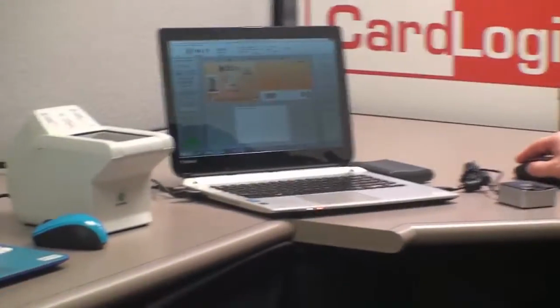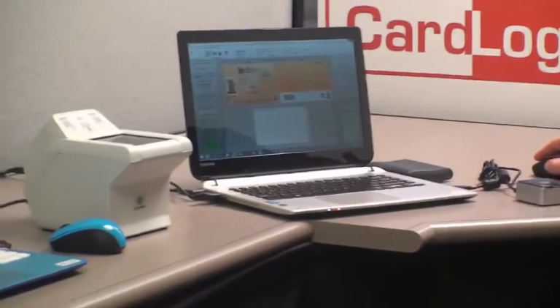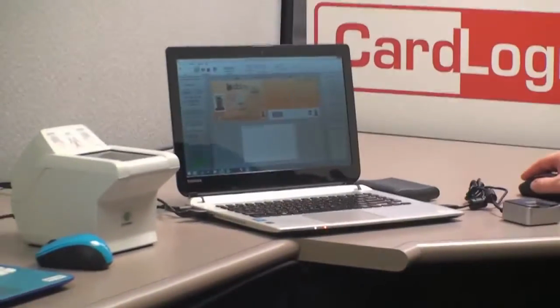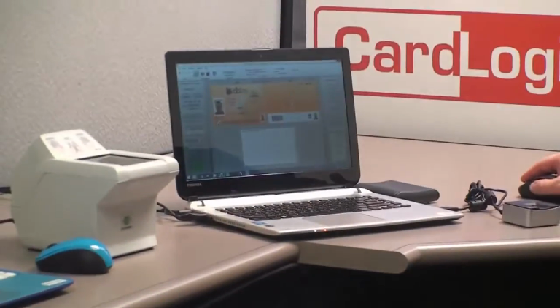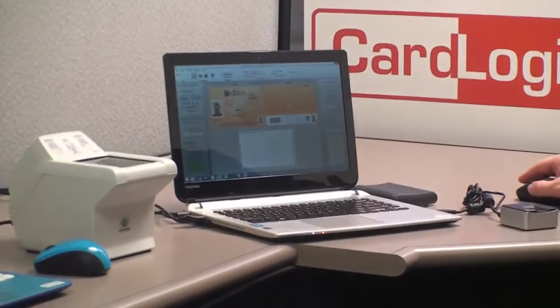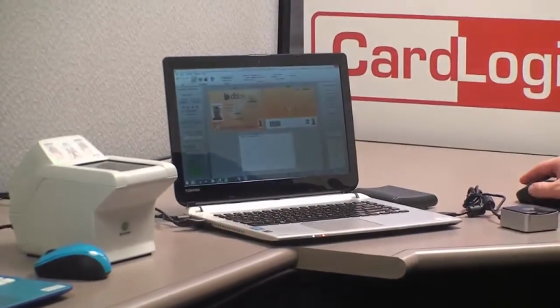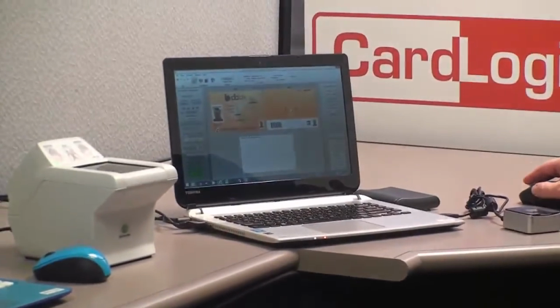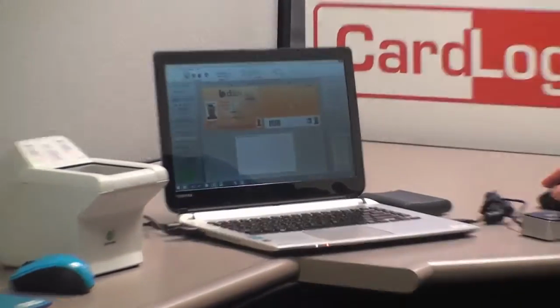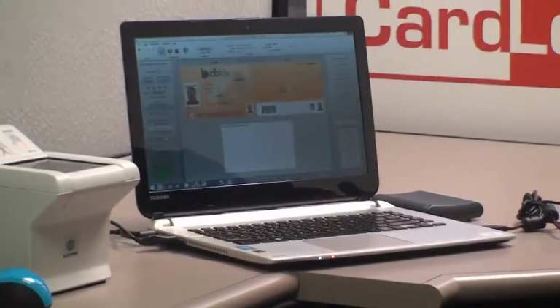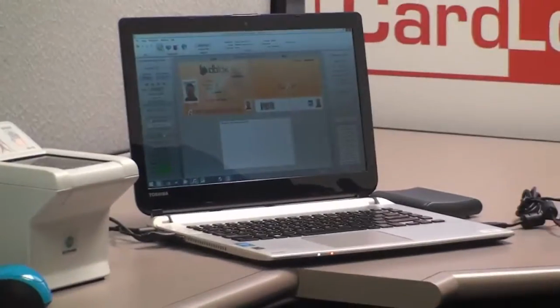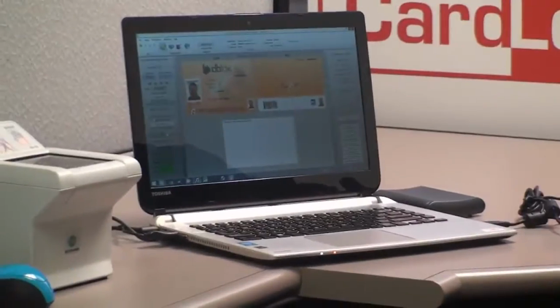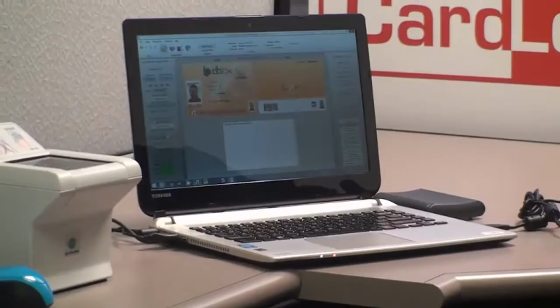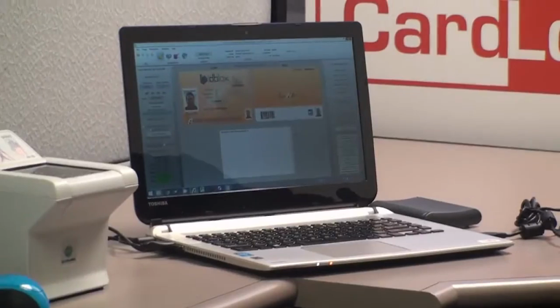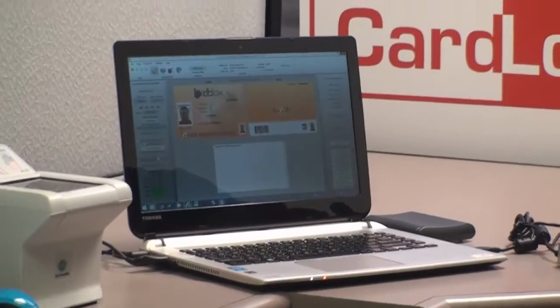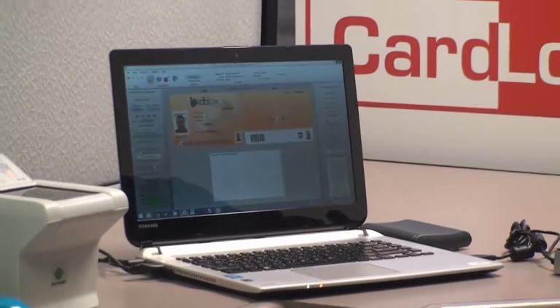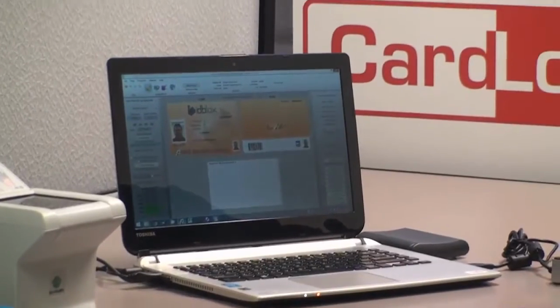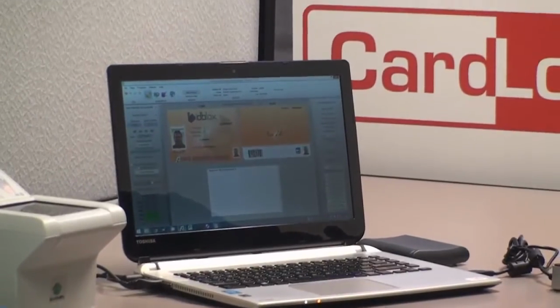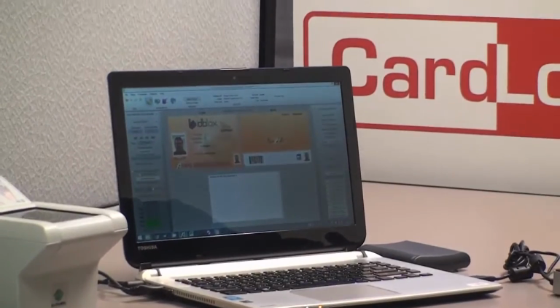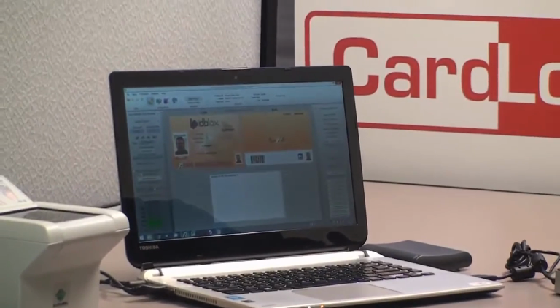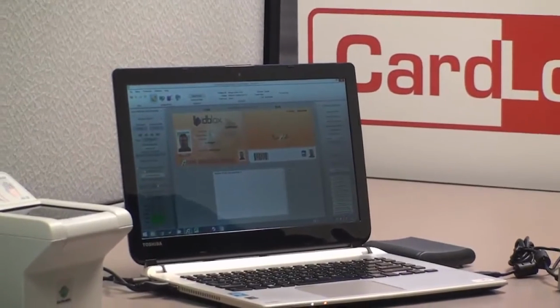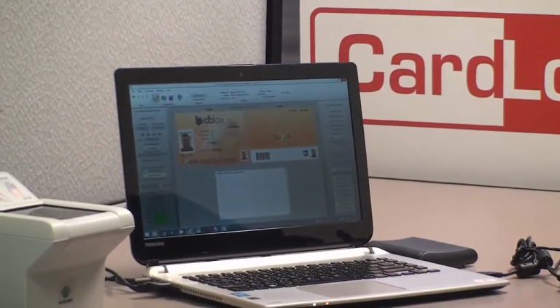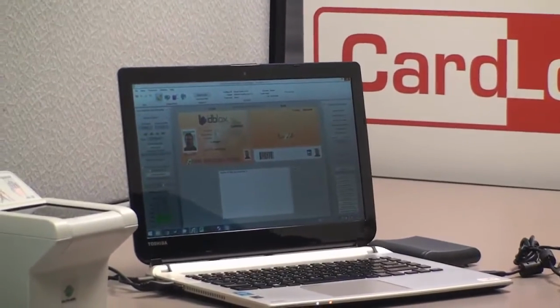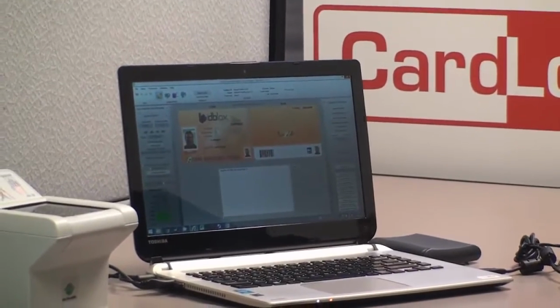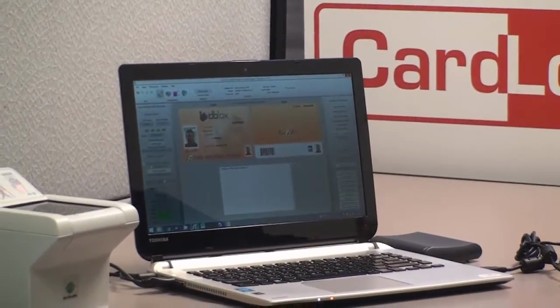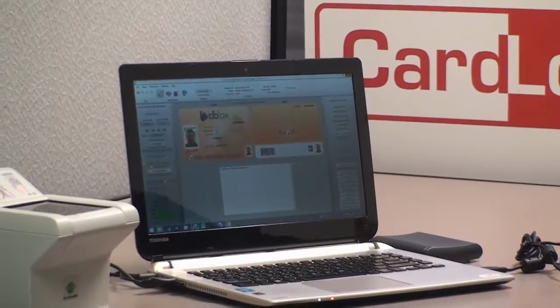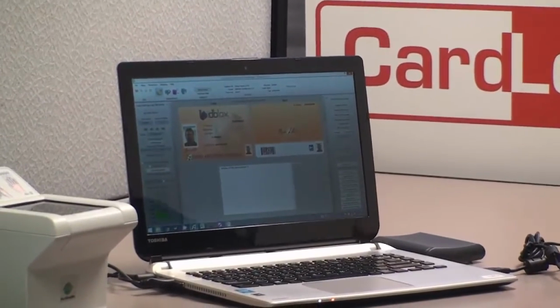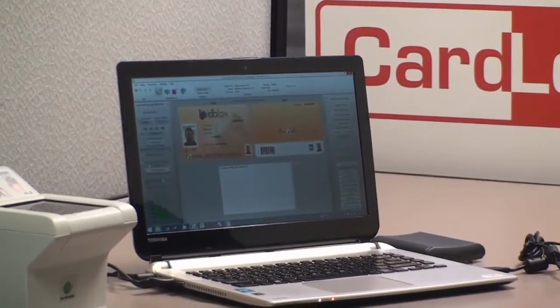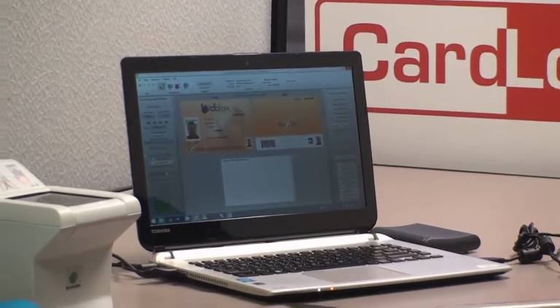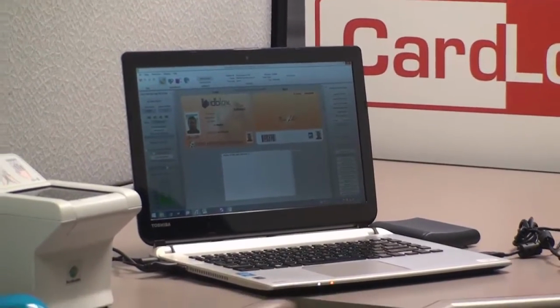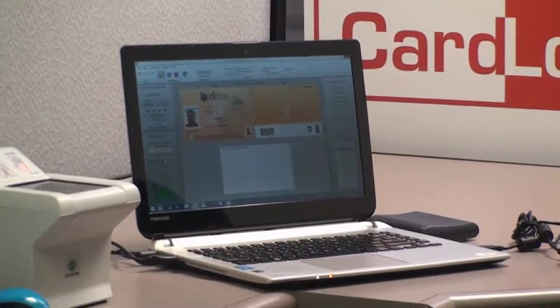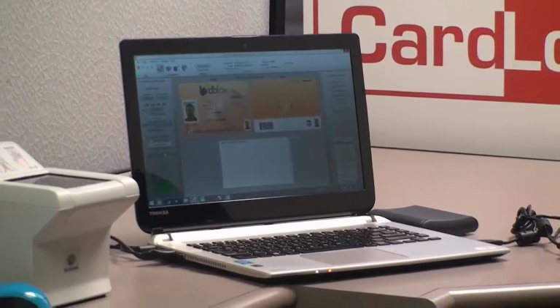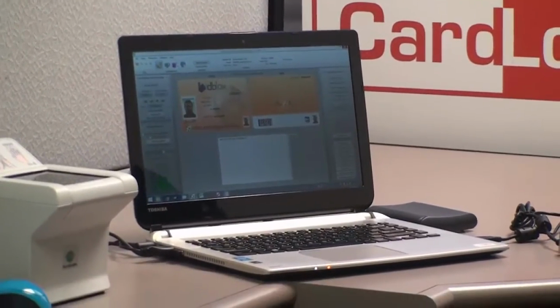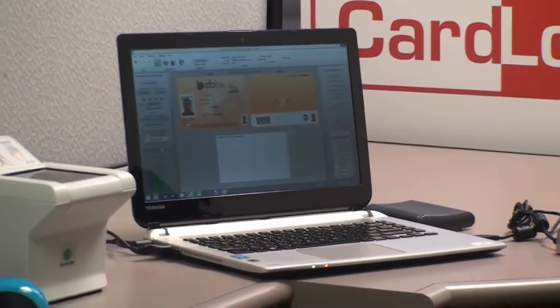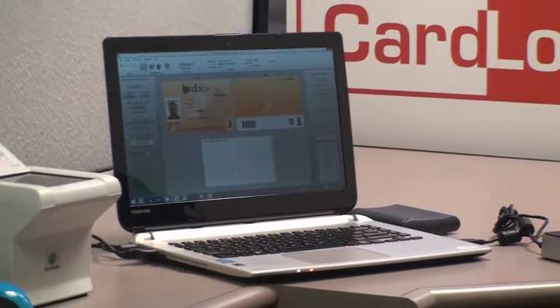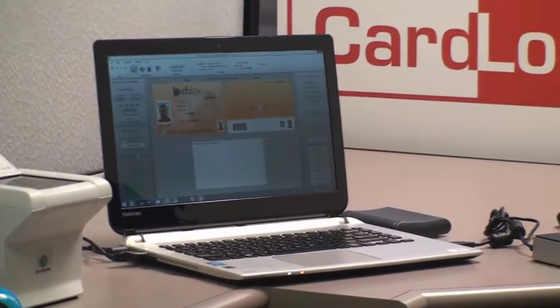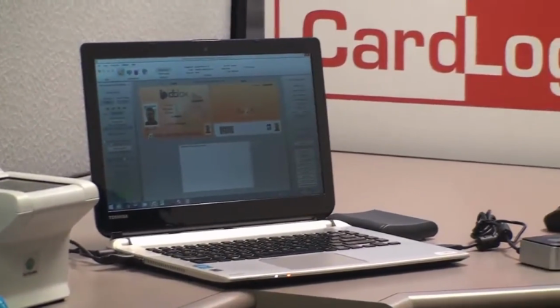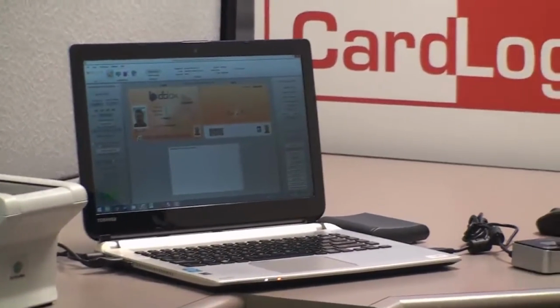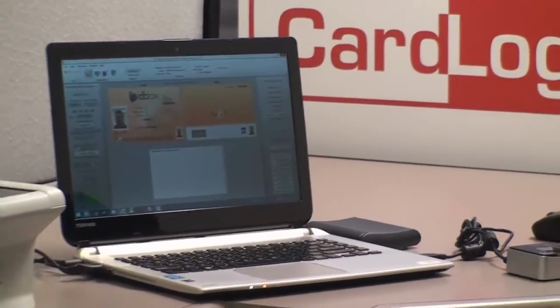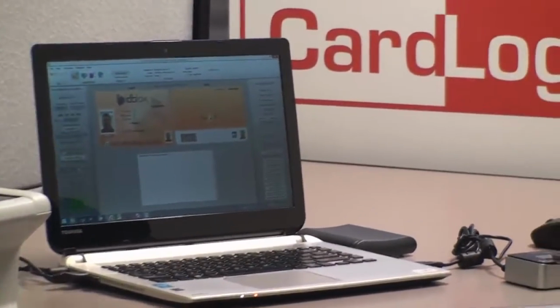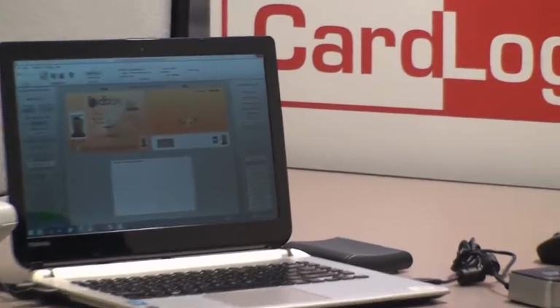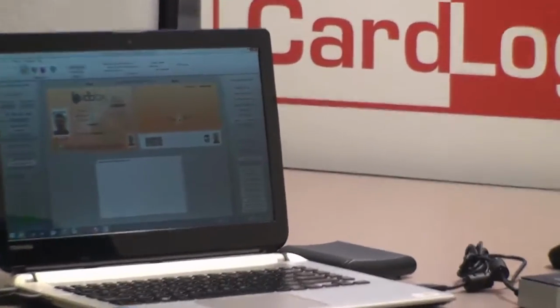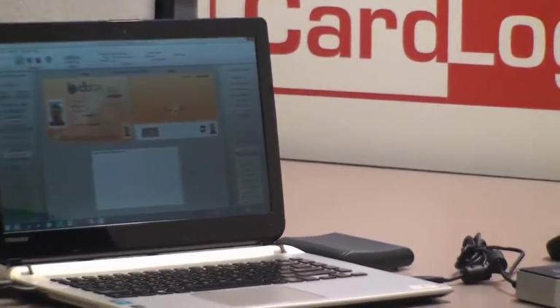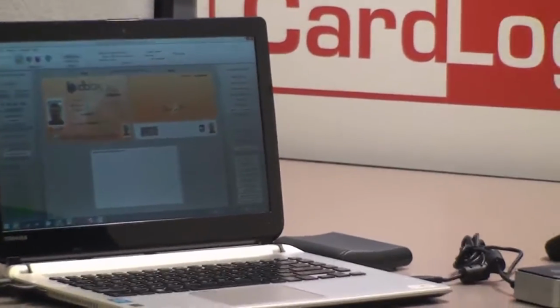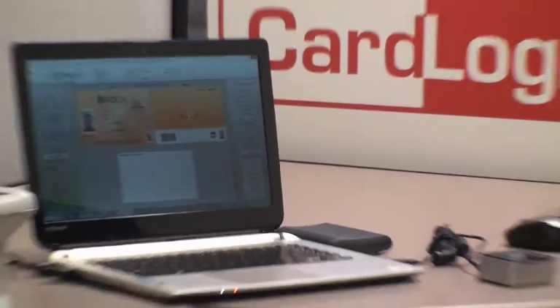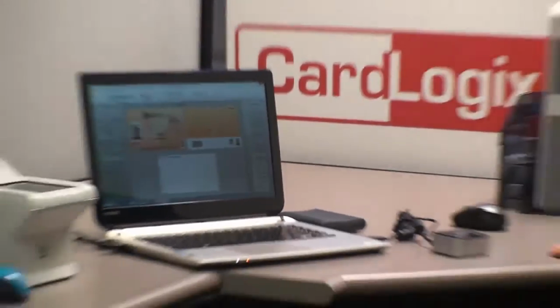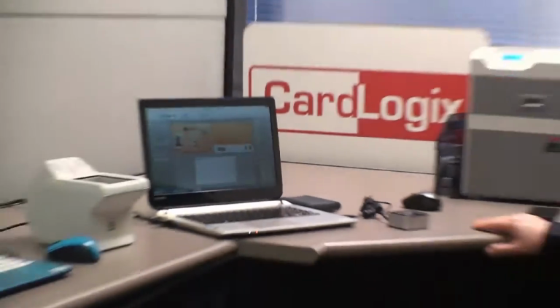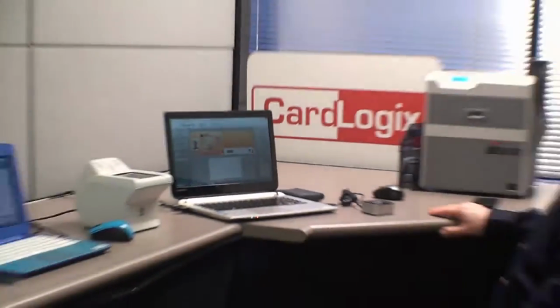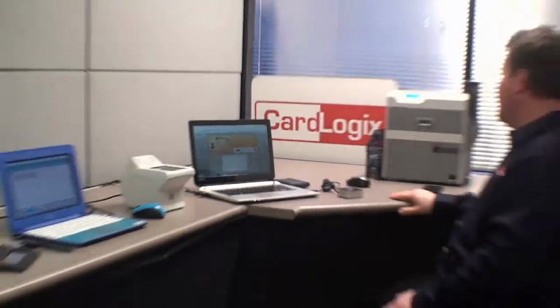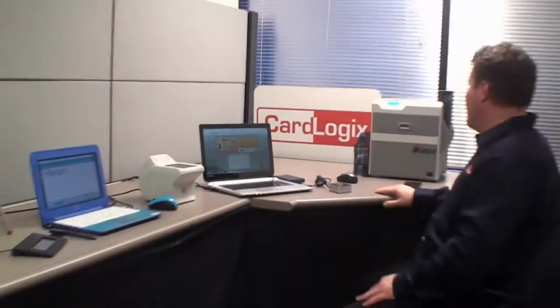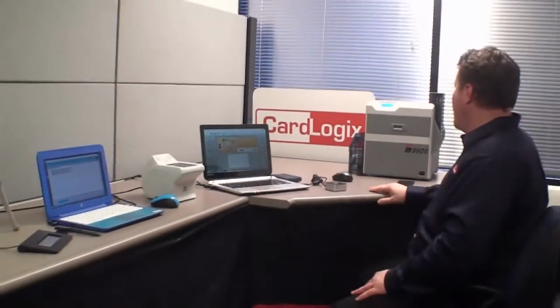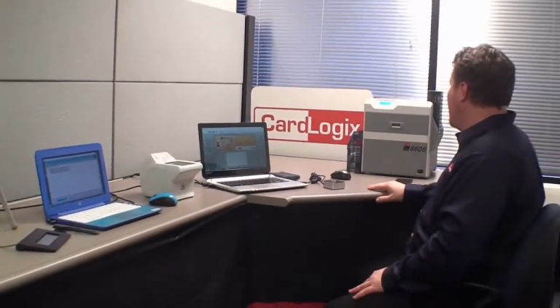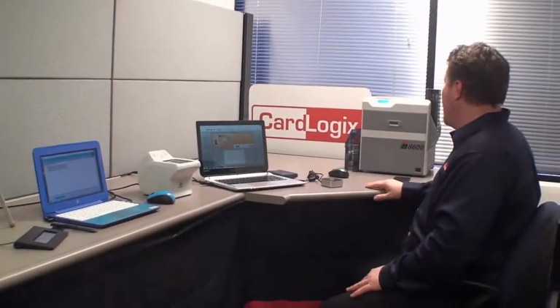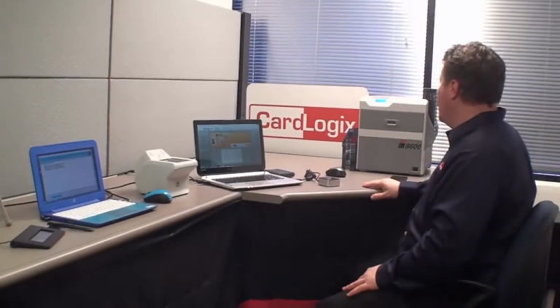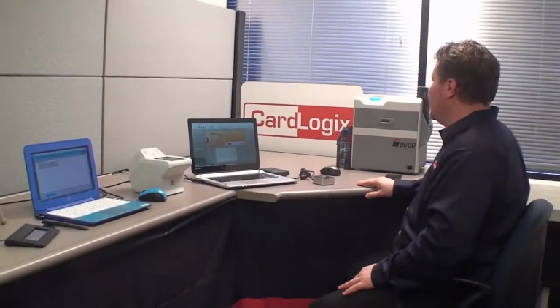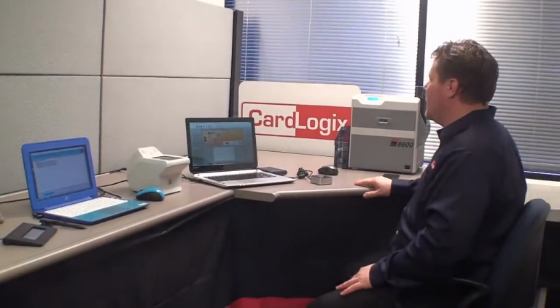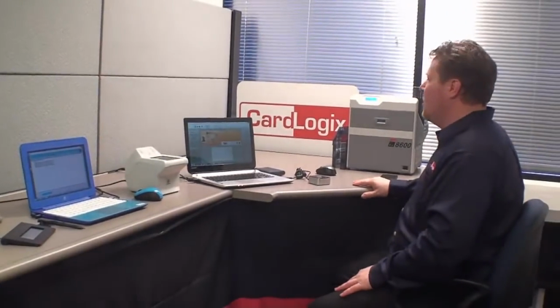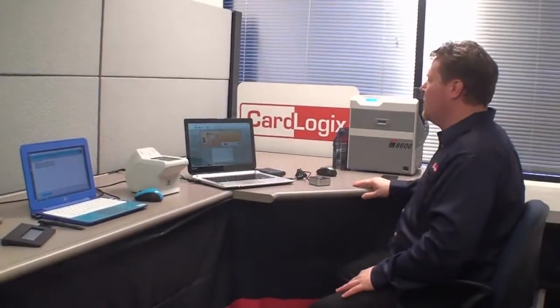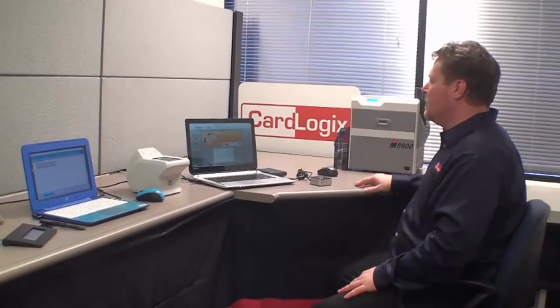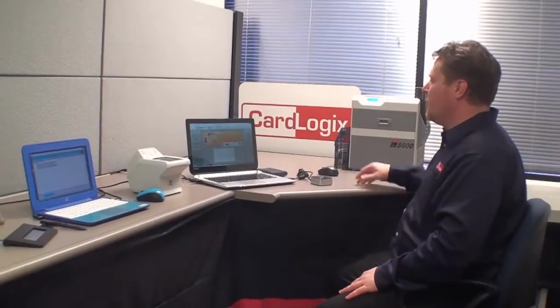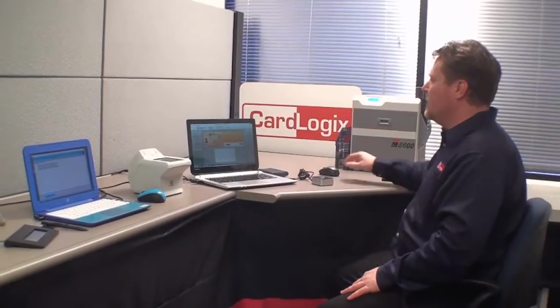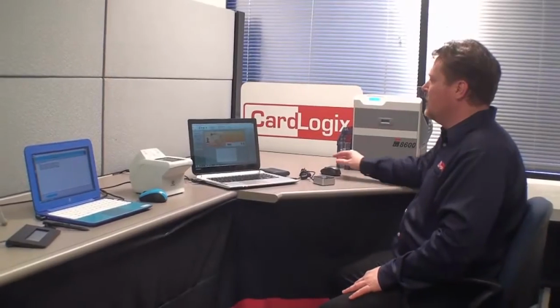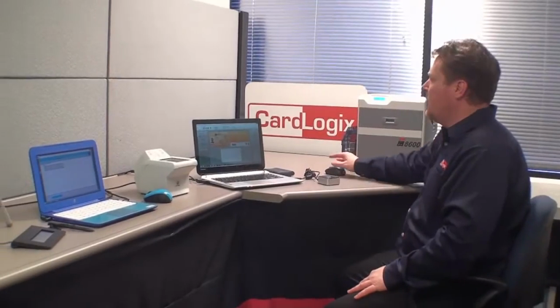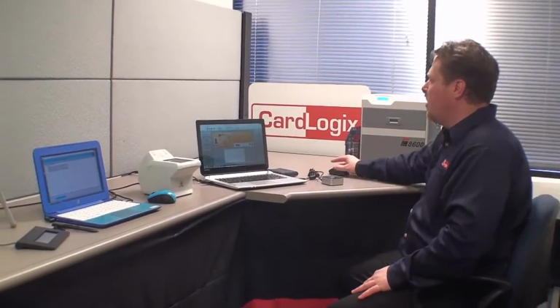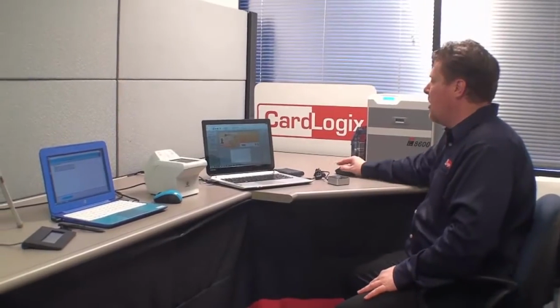Now that I have those records, I'm going to go ahead and send it over to this Matica 8600 printer and encode and print the card.